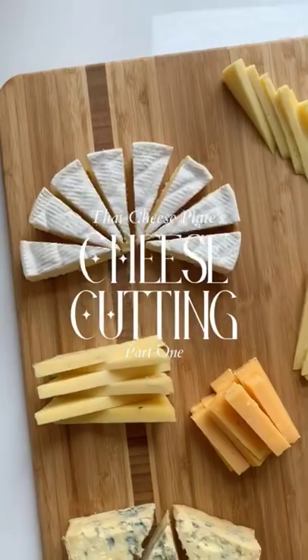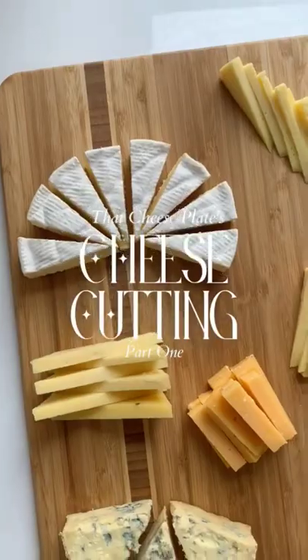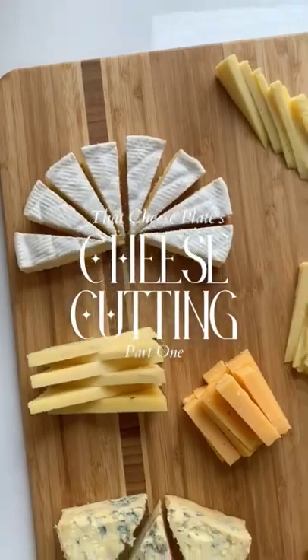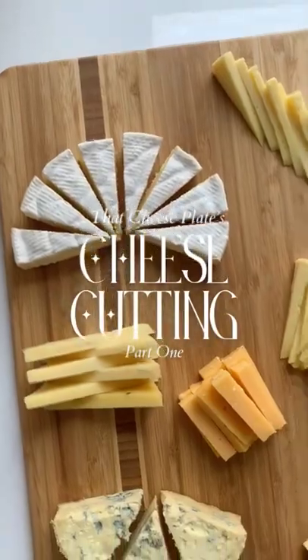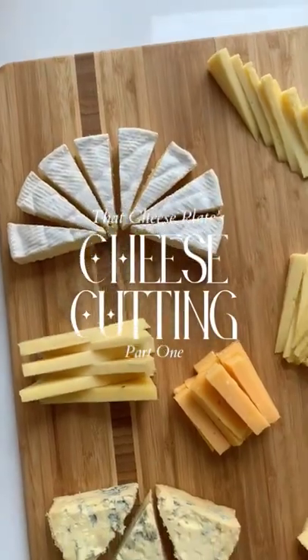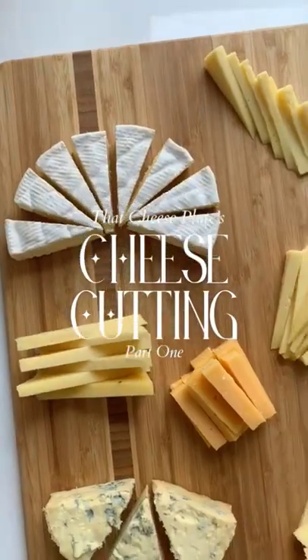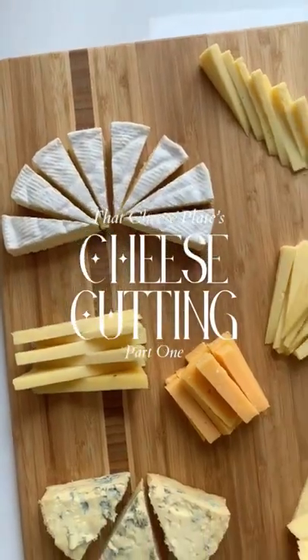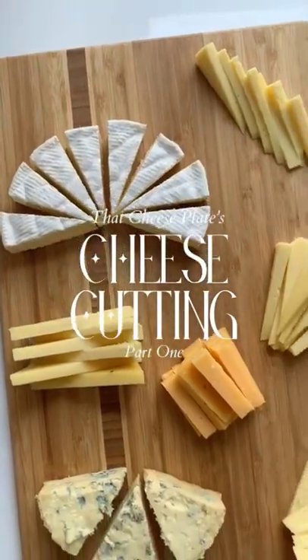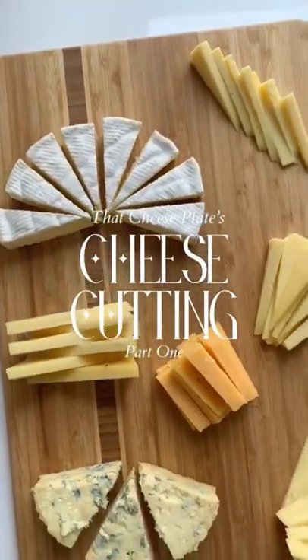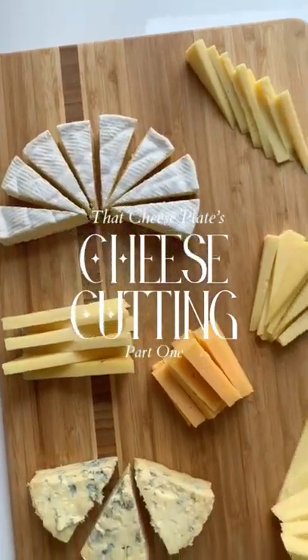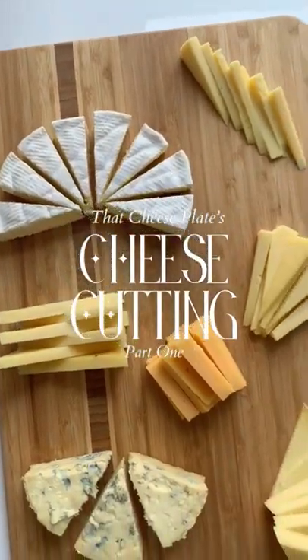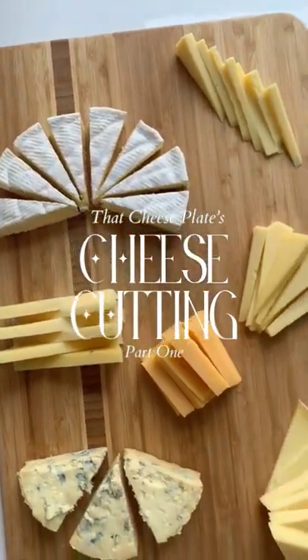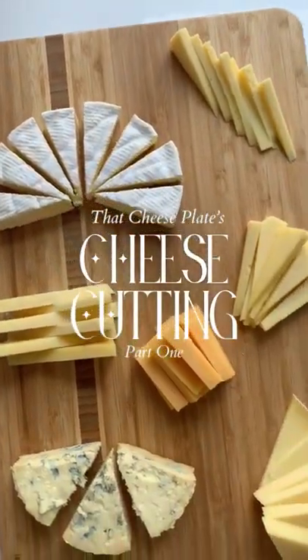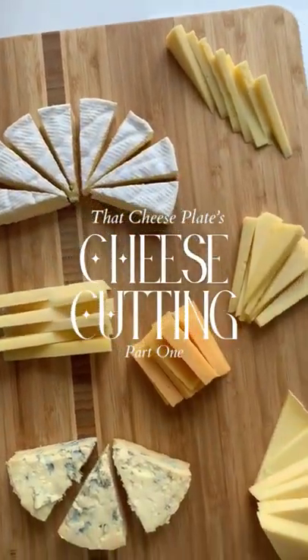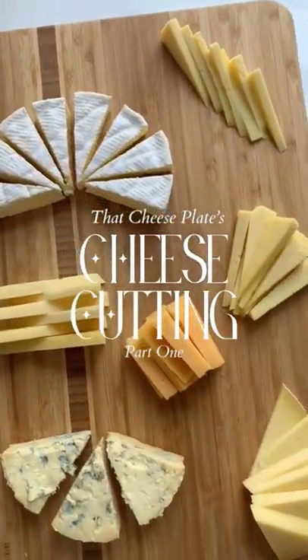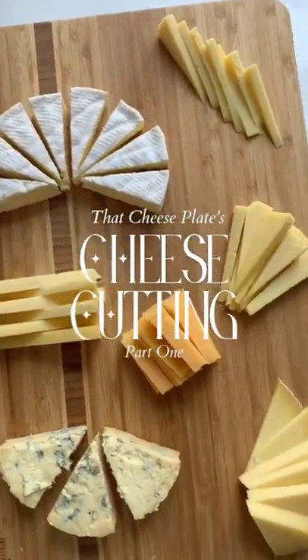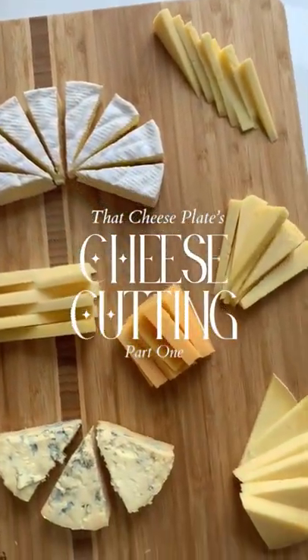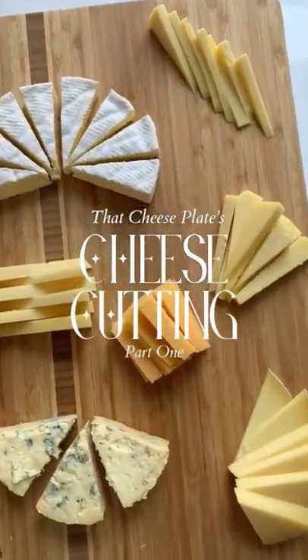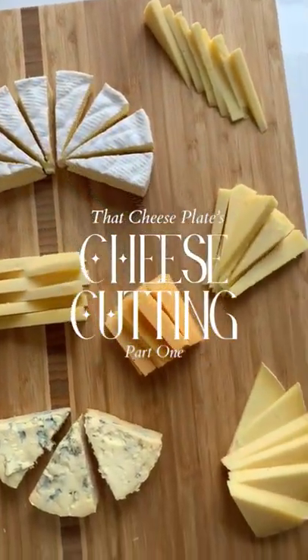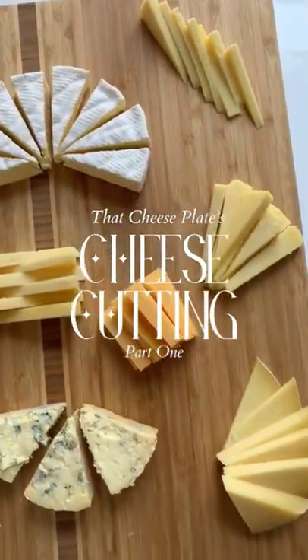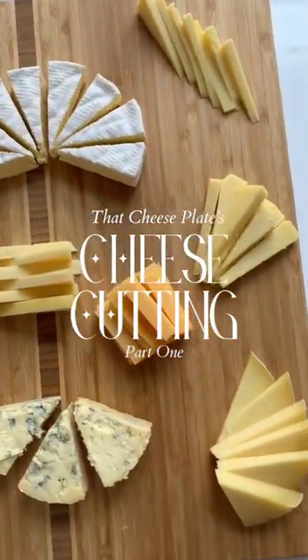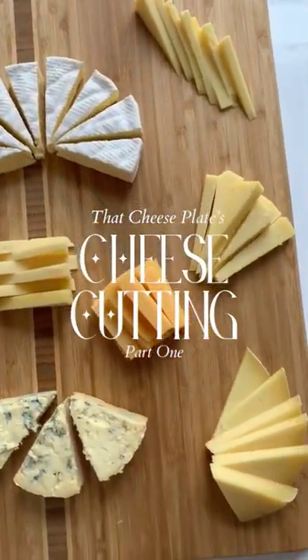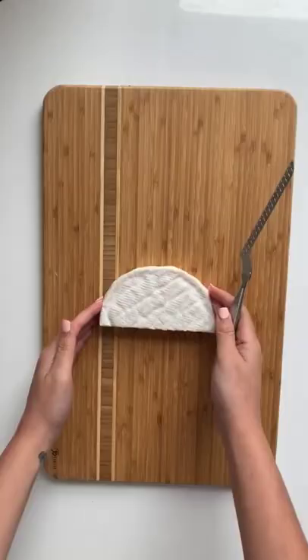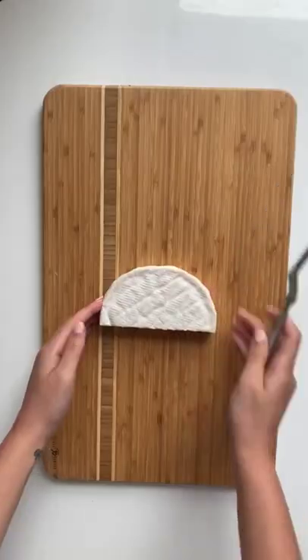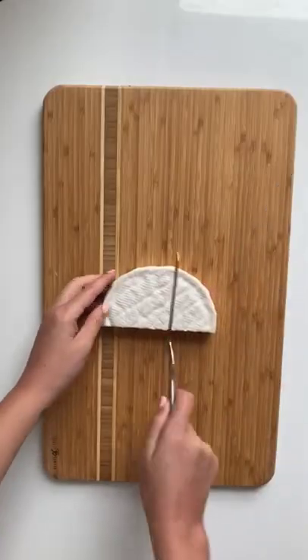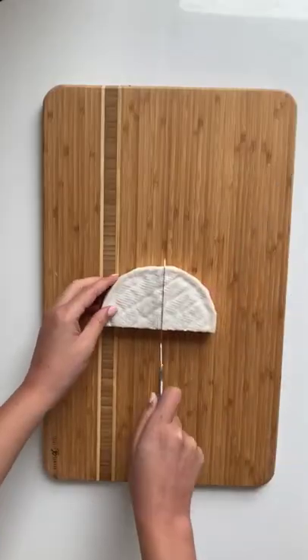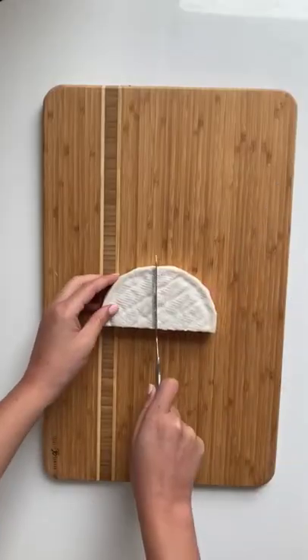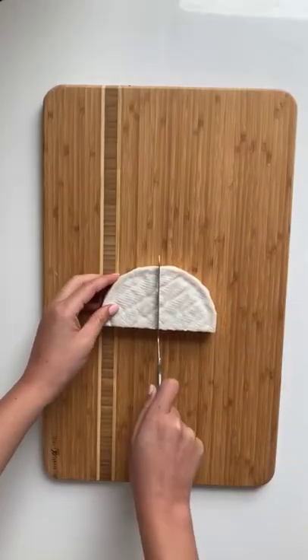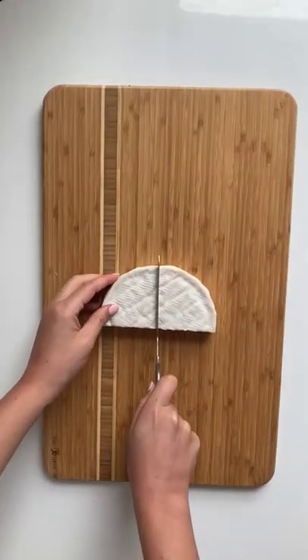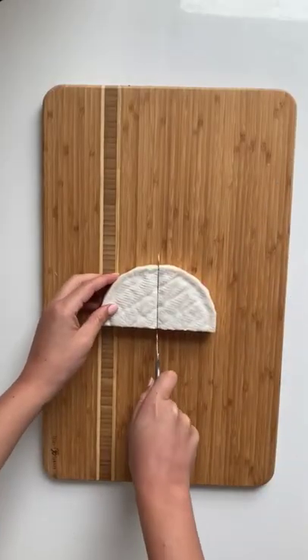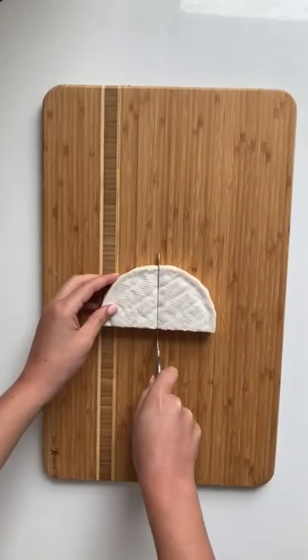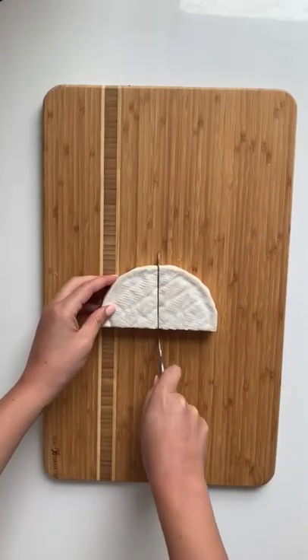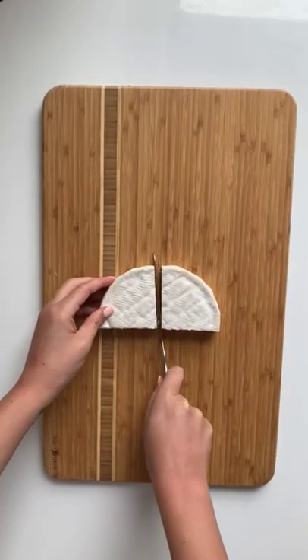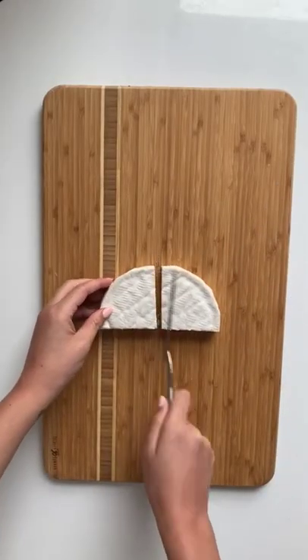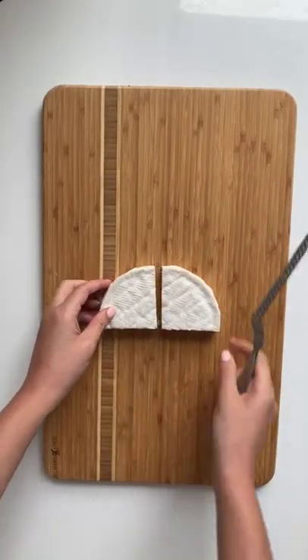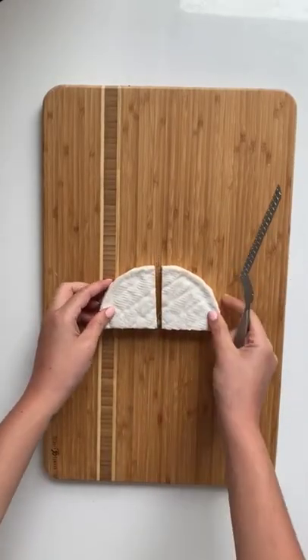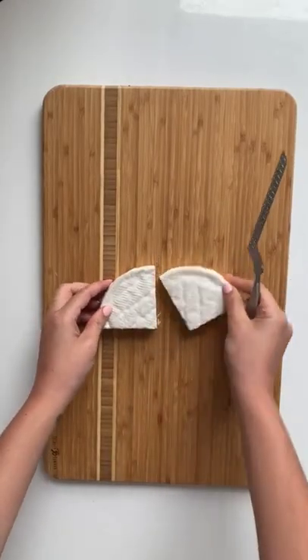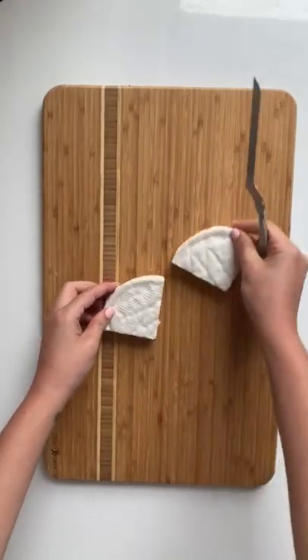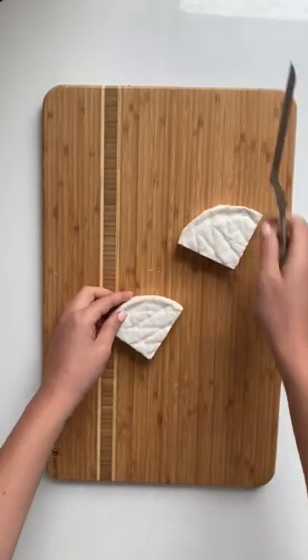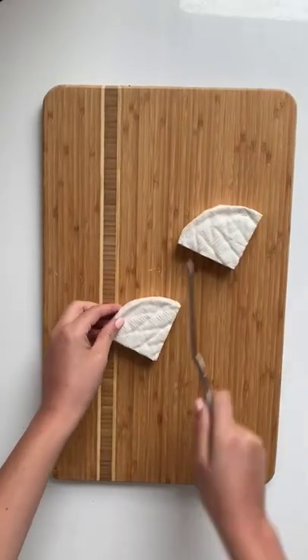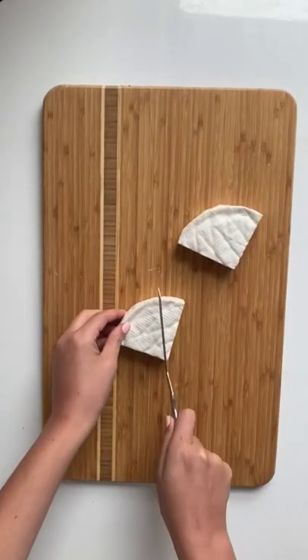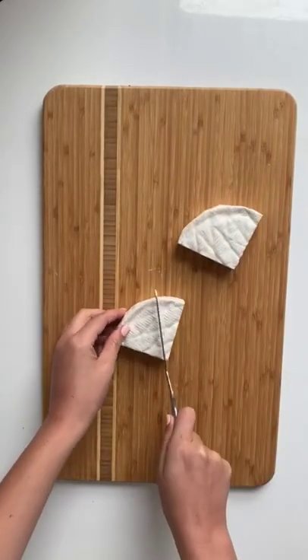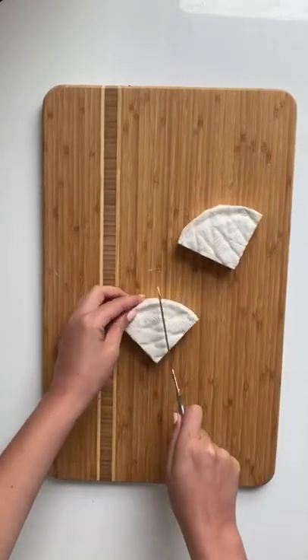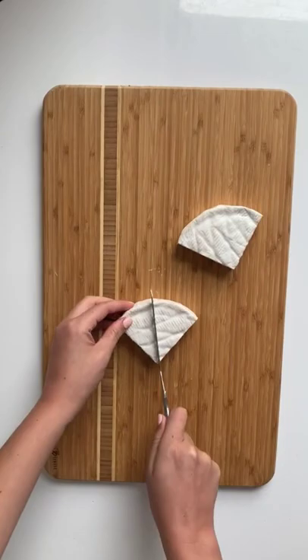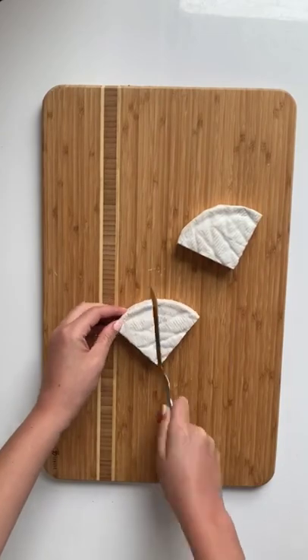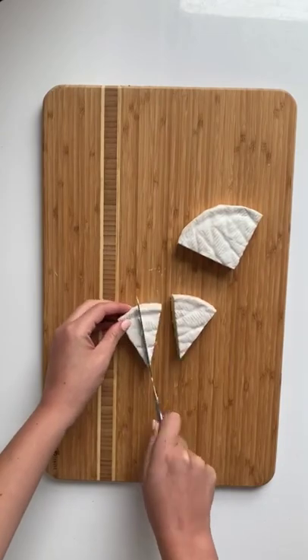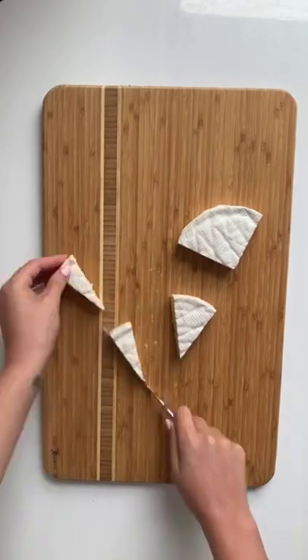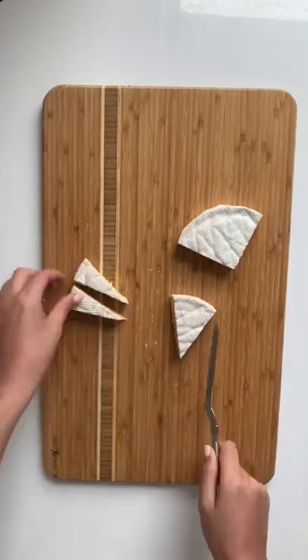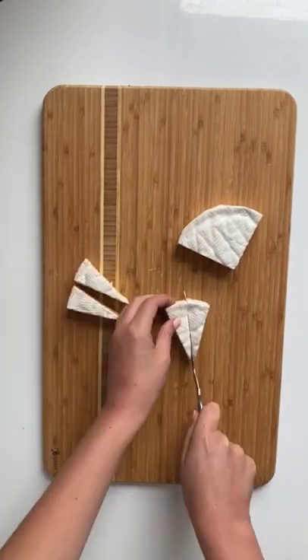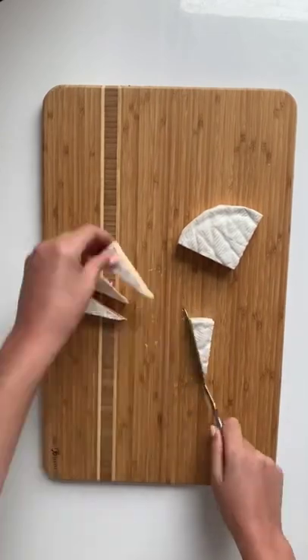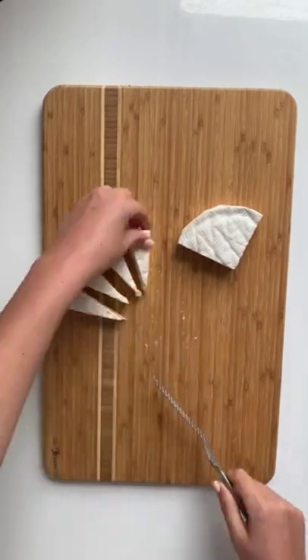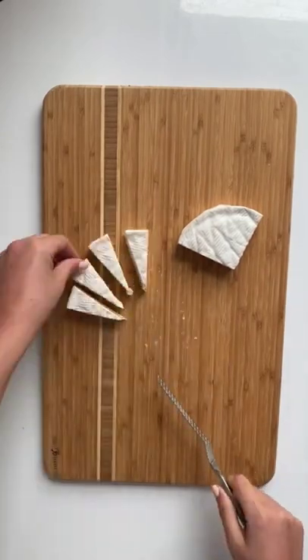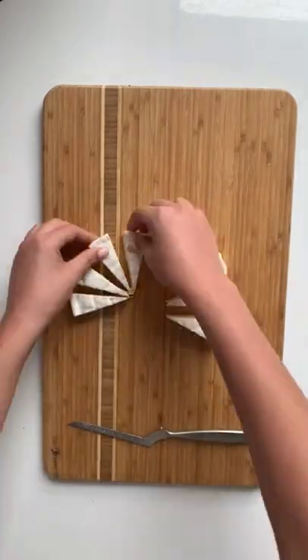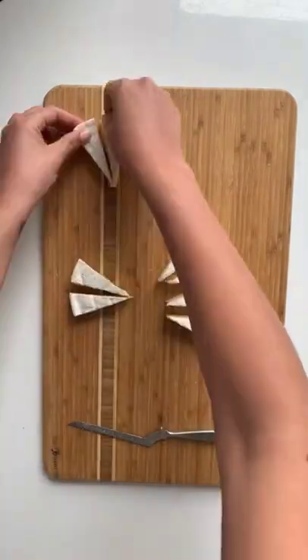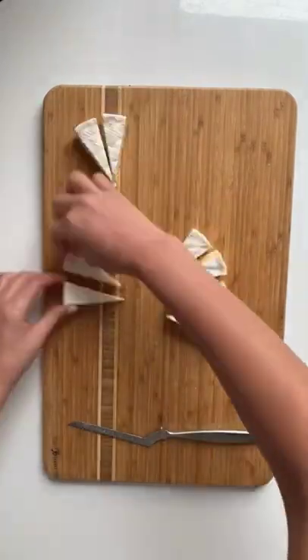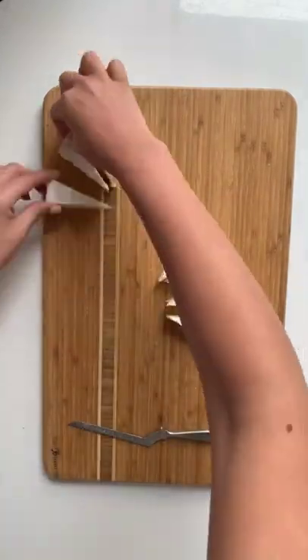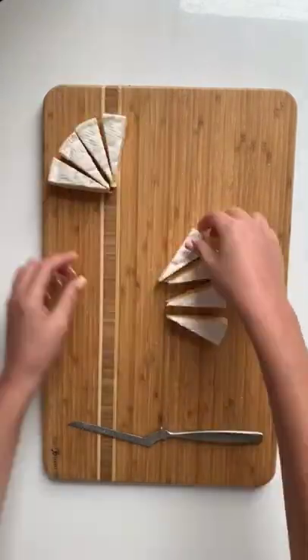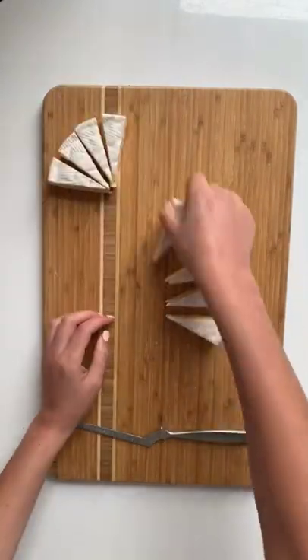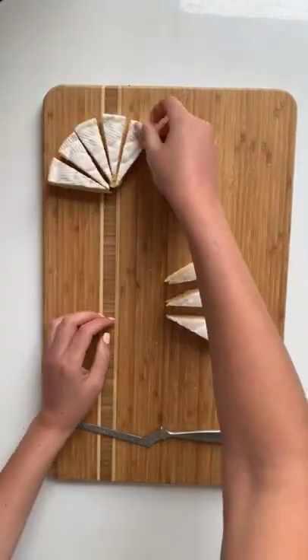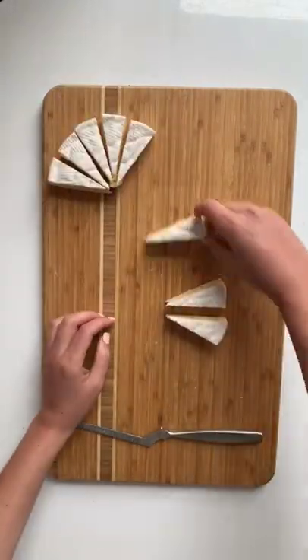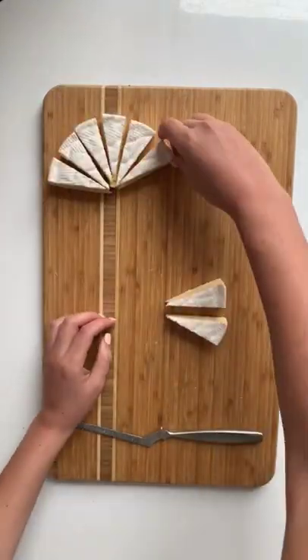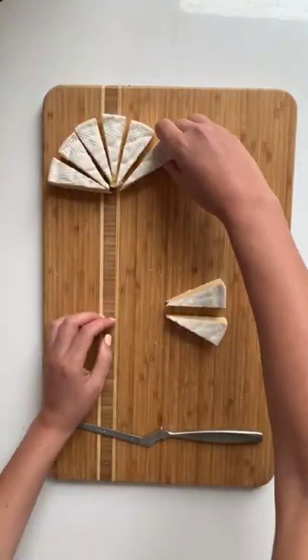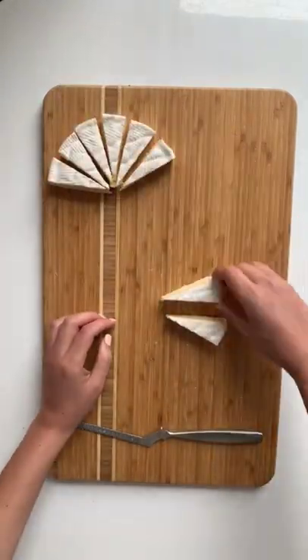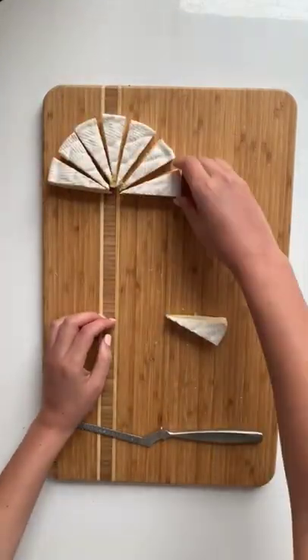It's time for a cheese cutting refresher. First, I have this half wheel of brie. I'm slicing it into triangular wedges and spacing it out on the board.